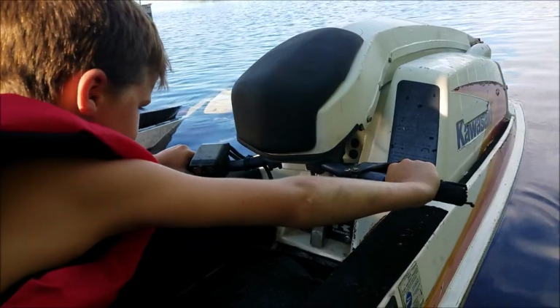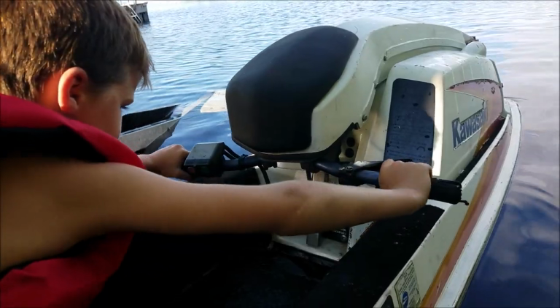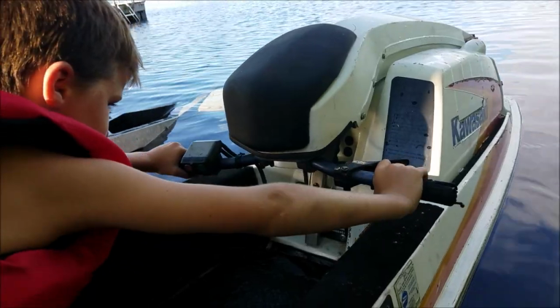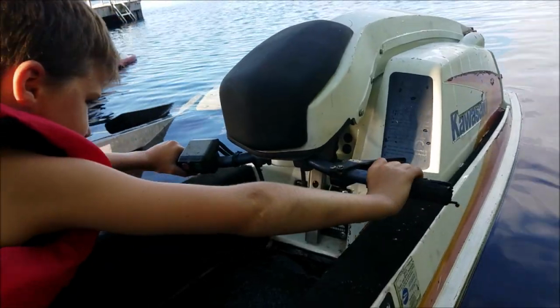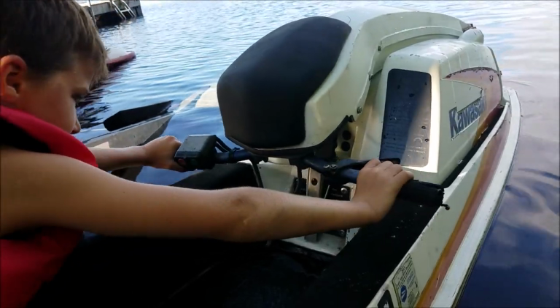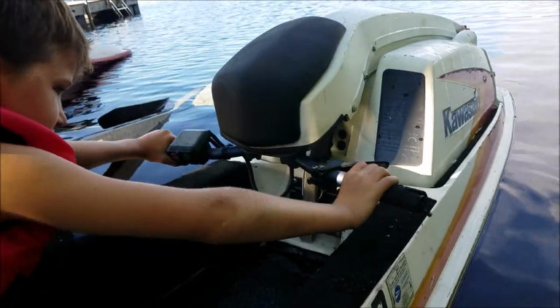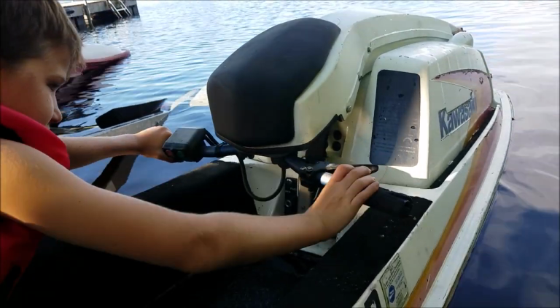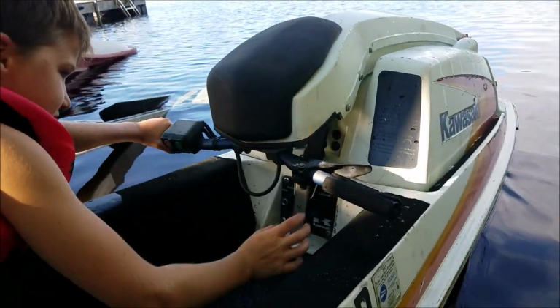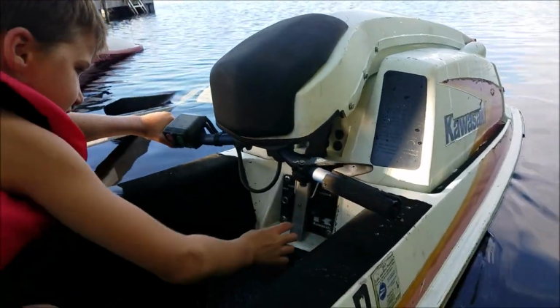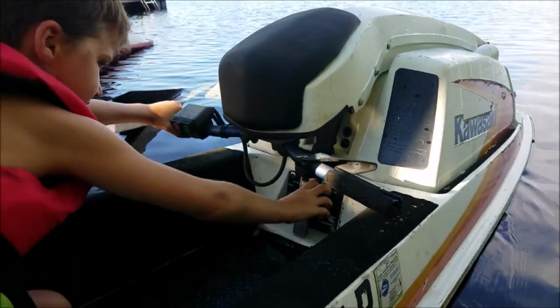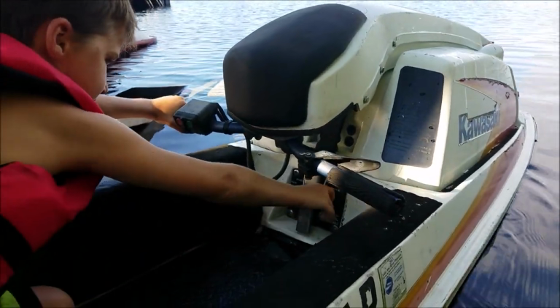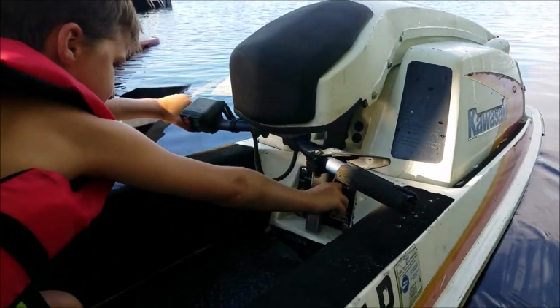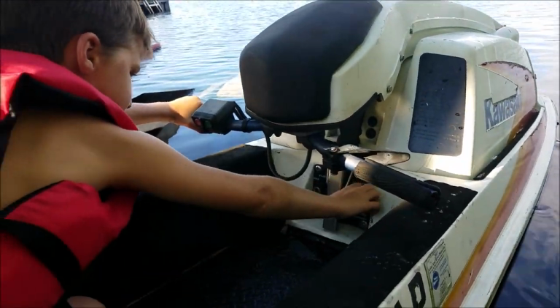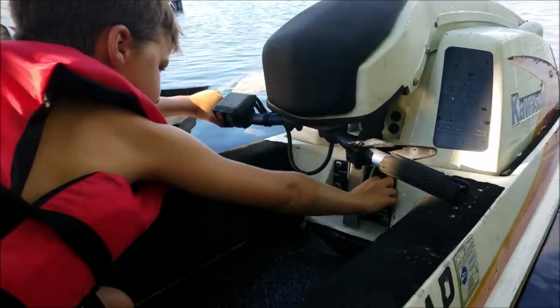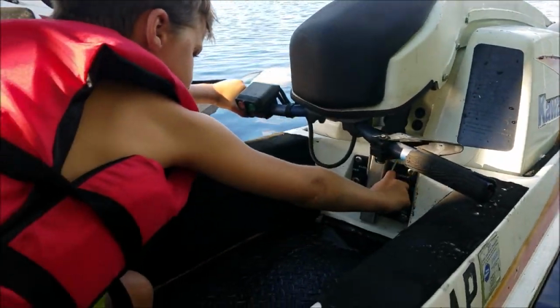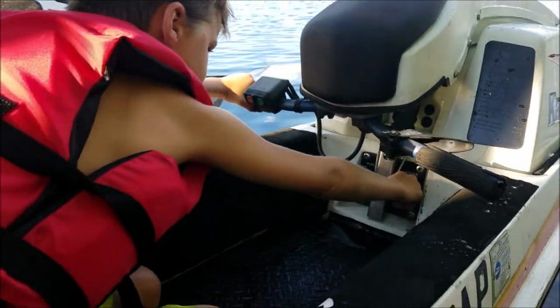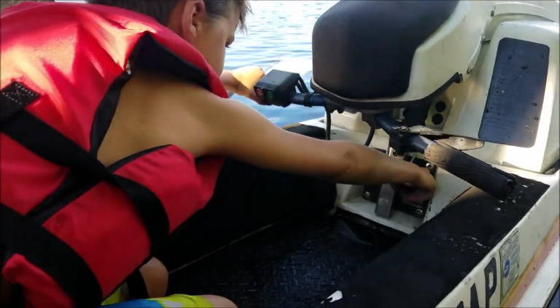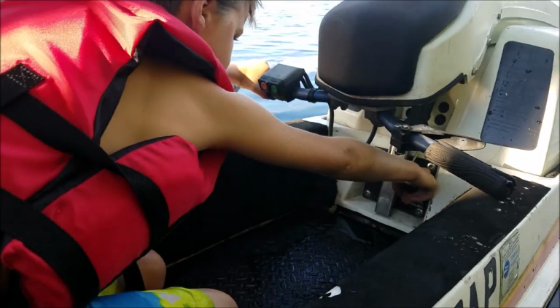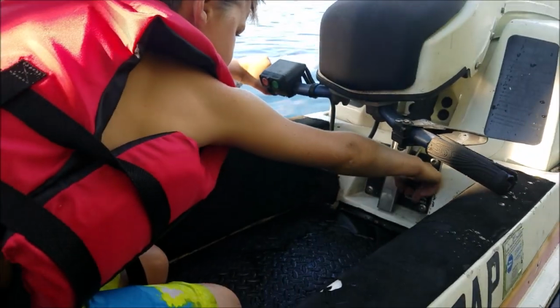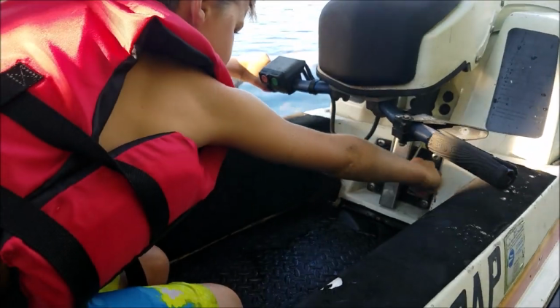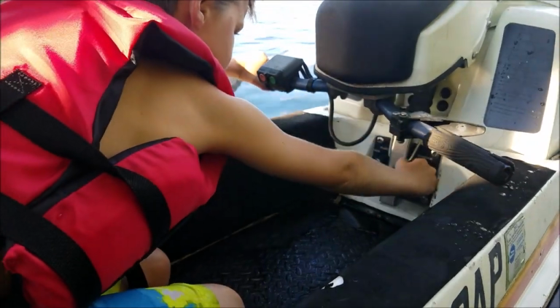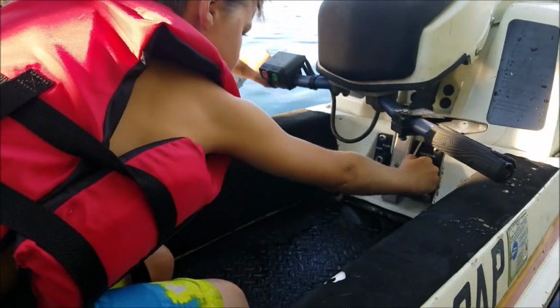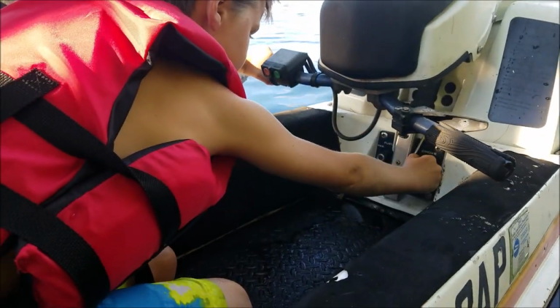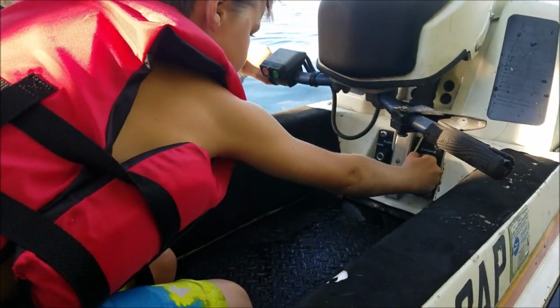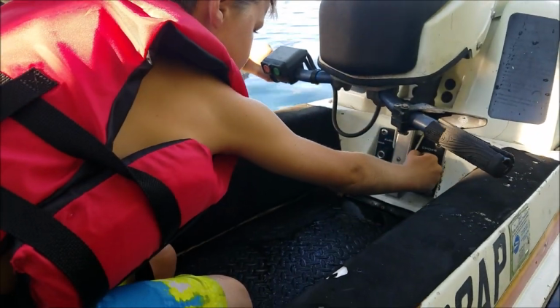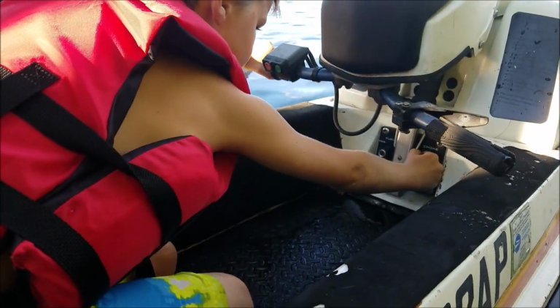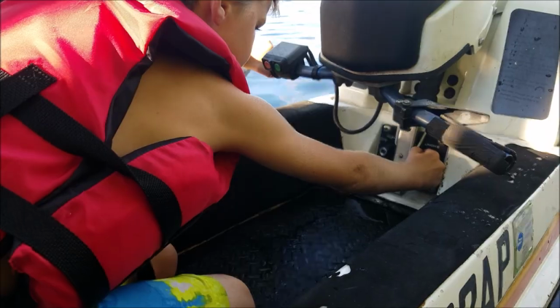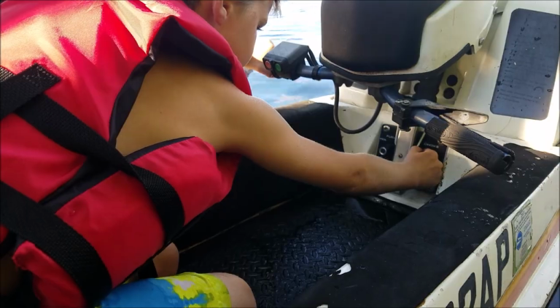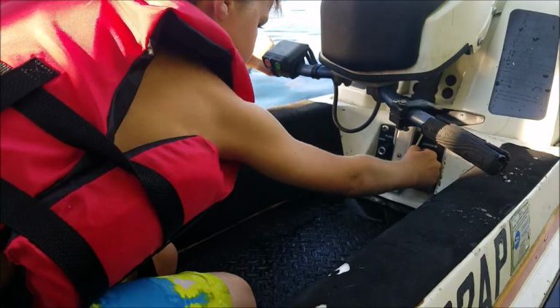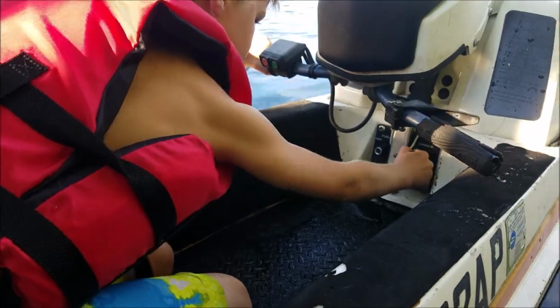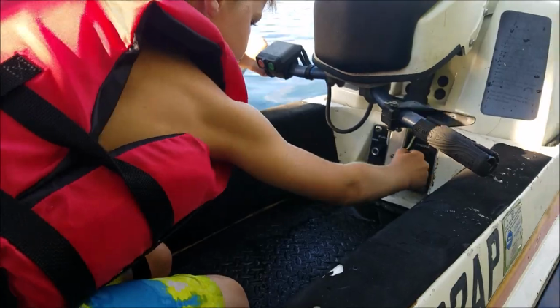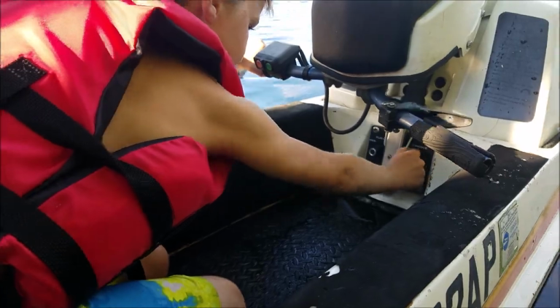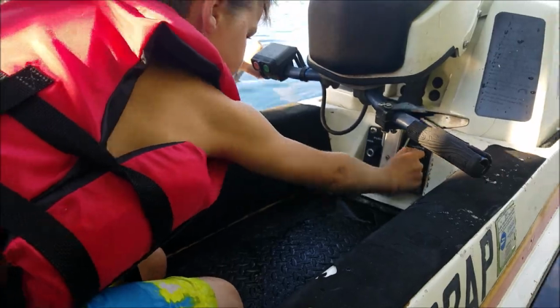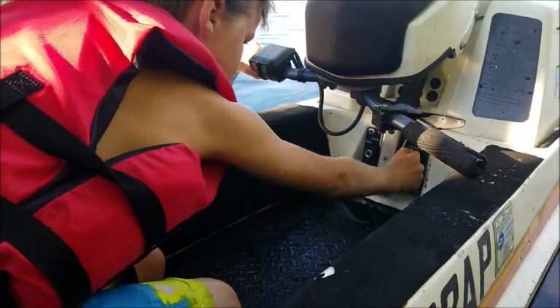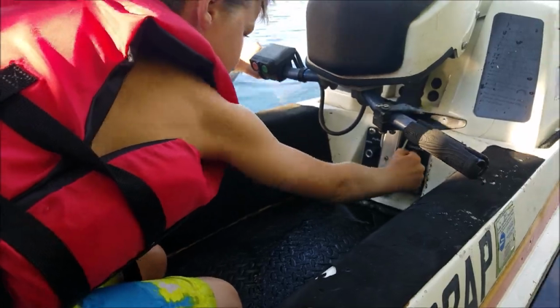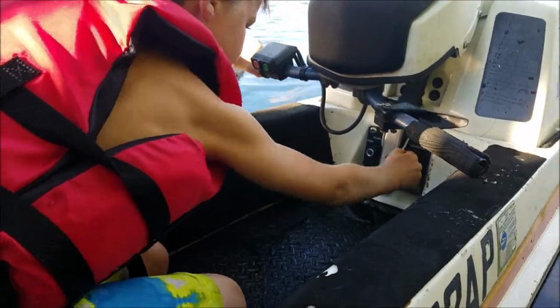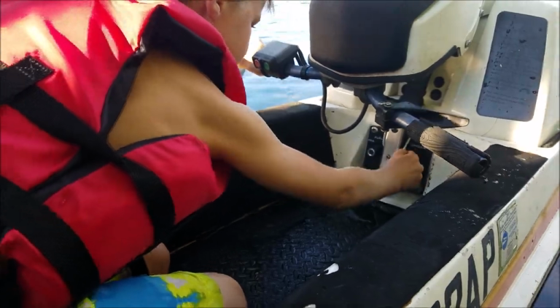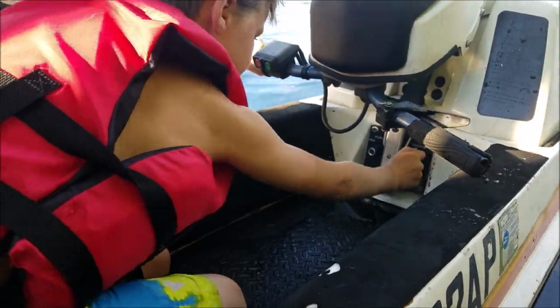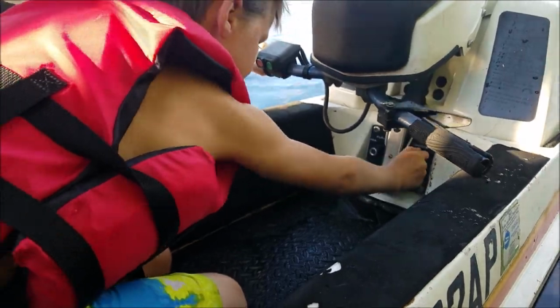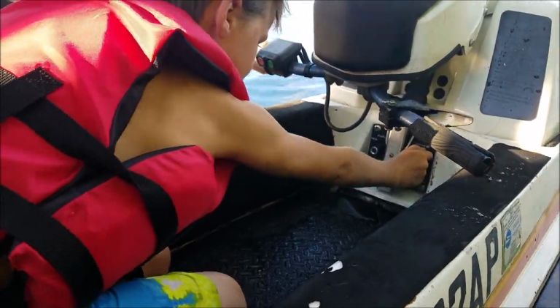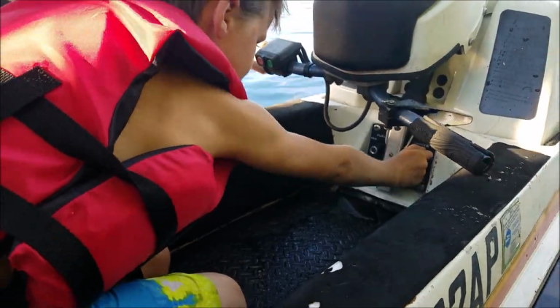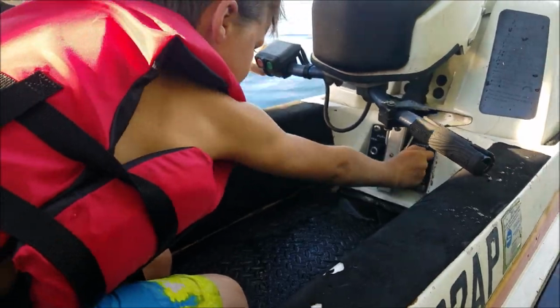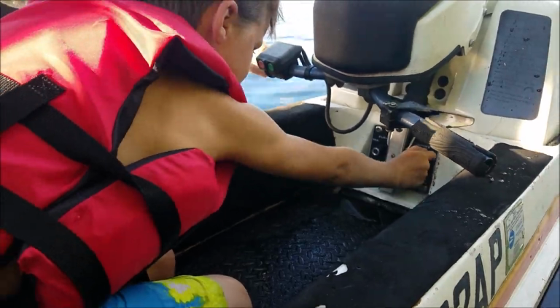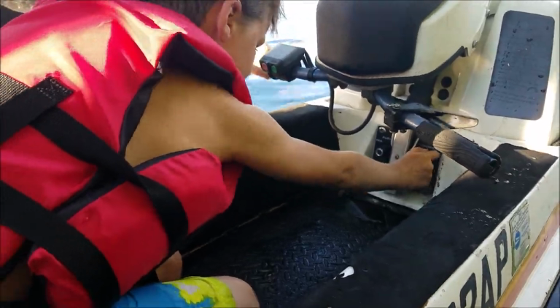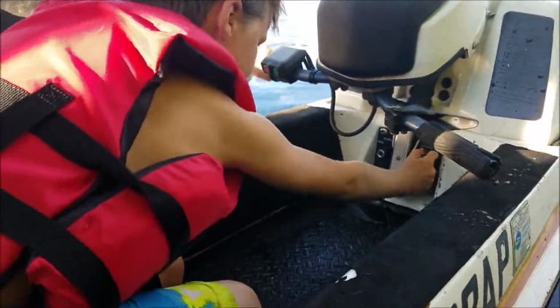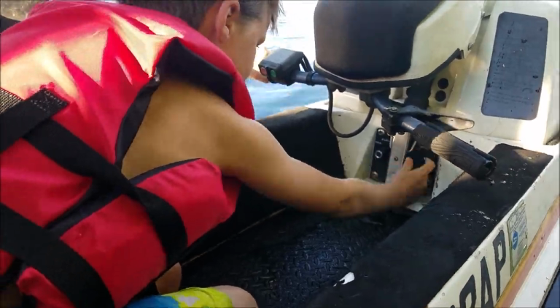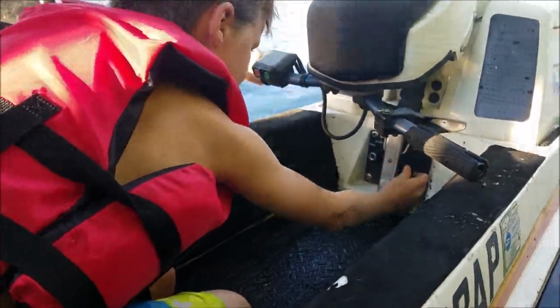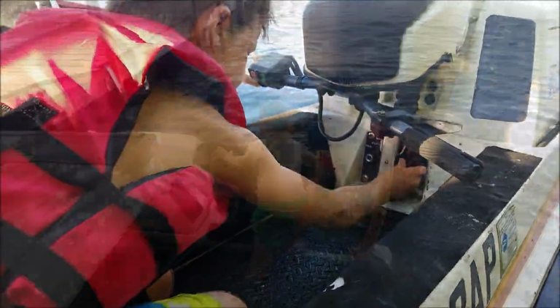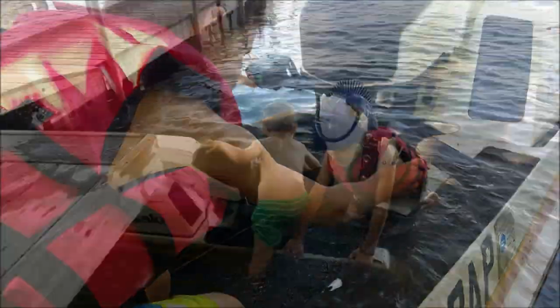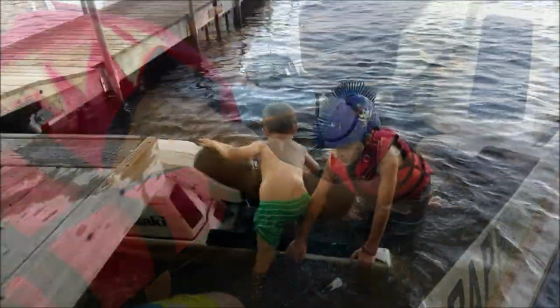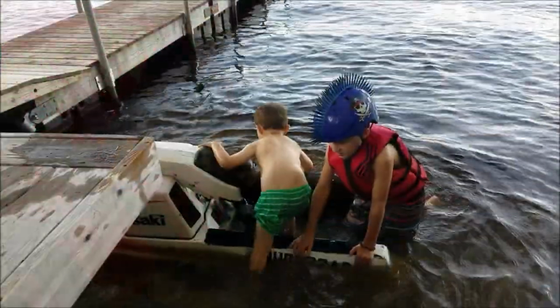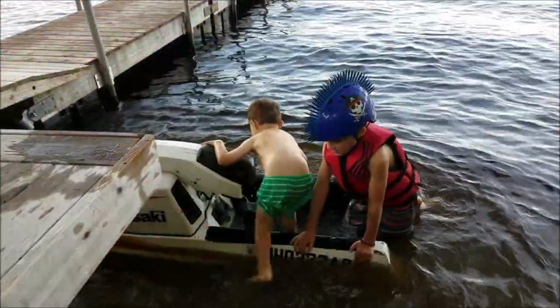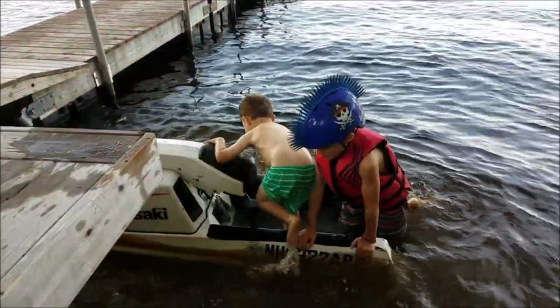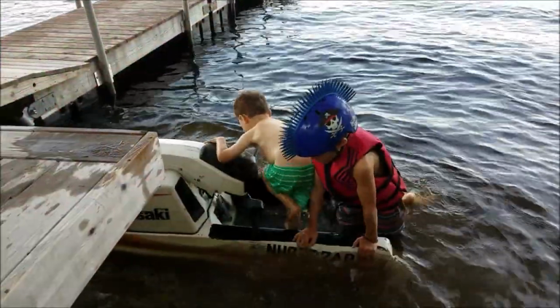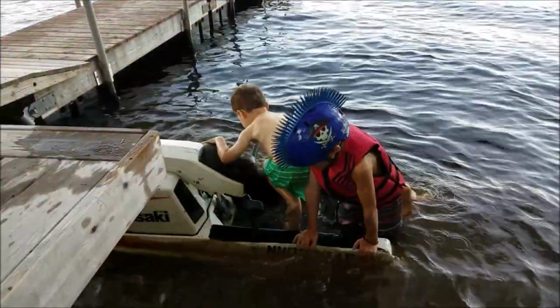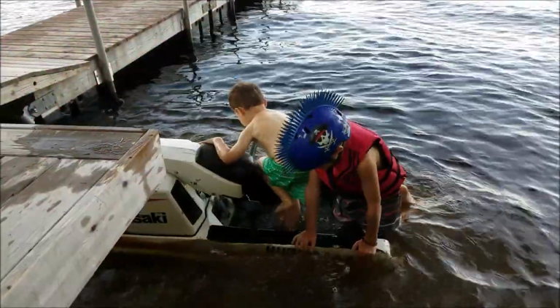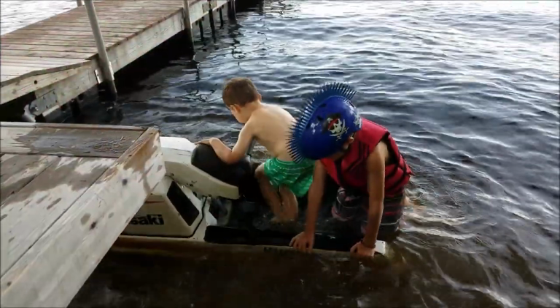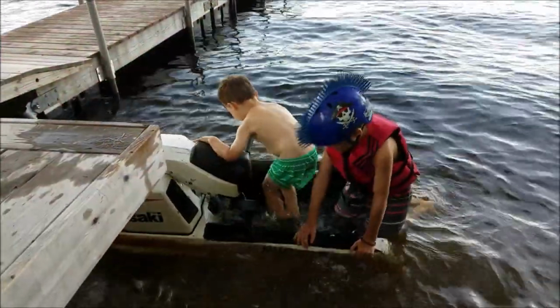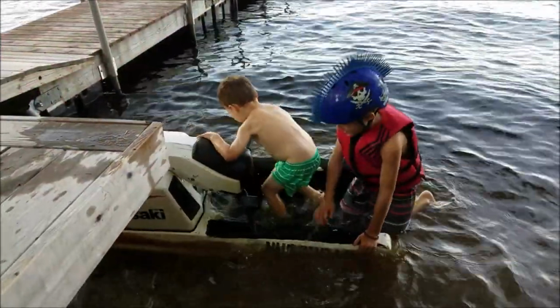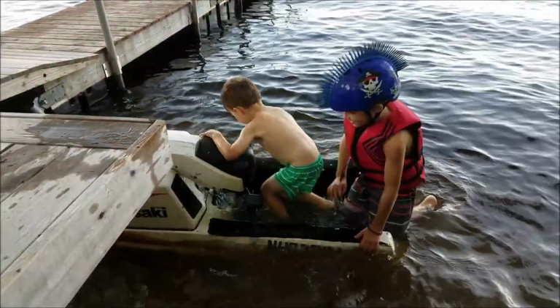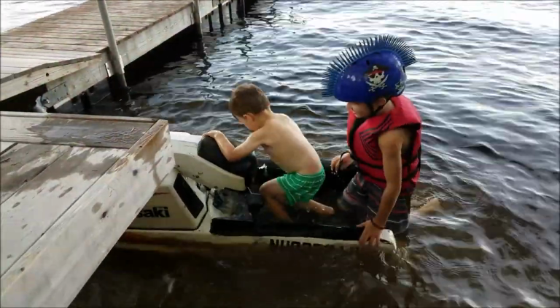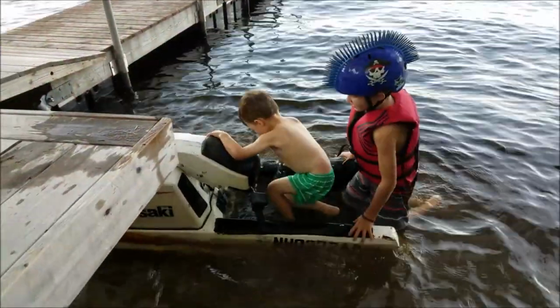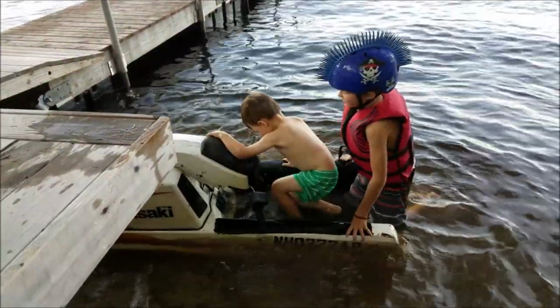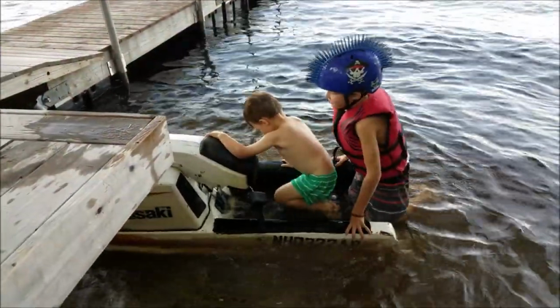Good. Now we use the choke. We have to prime it, so pump it three times. When you pull it, it pushes gas into the carburetor. Push it on. Let's get it going.